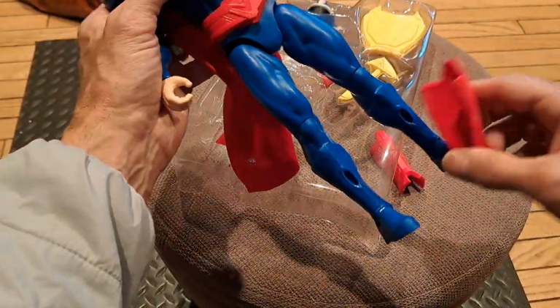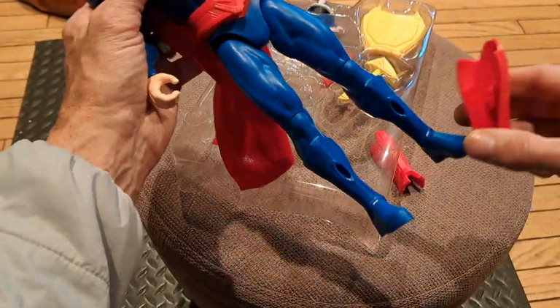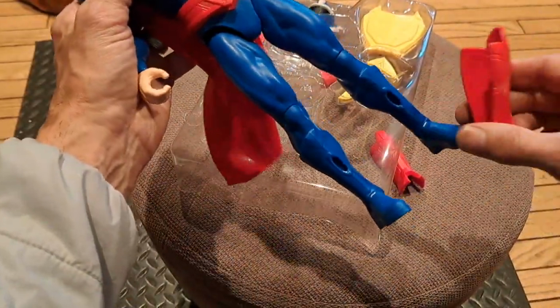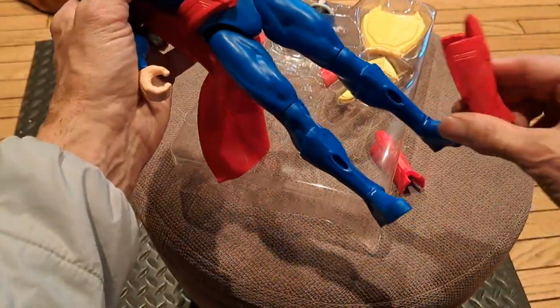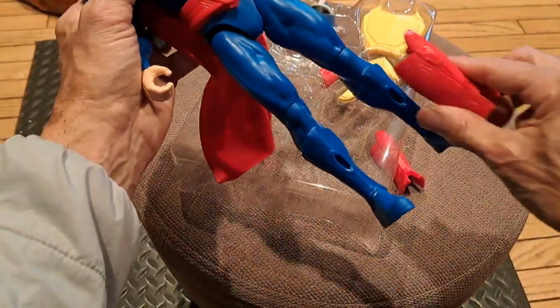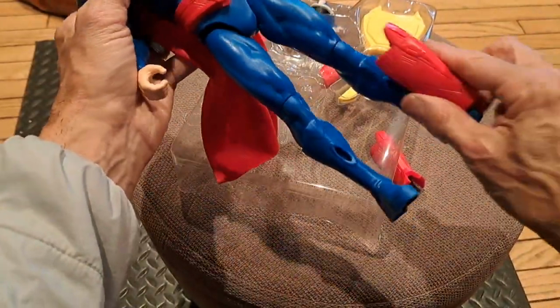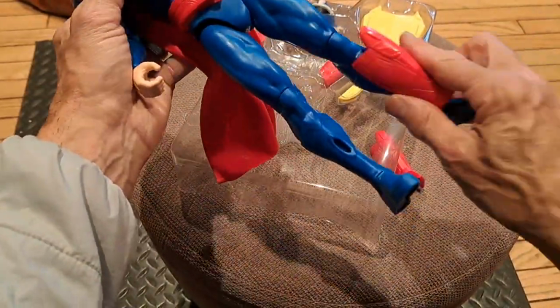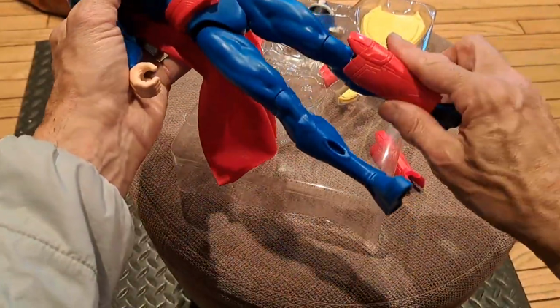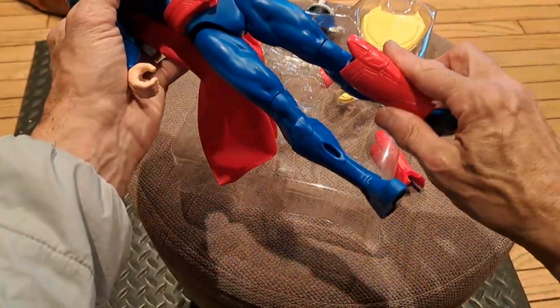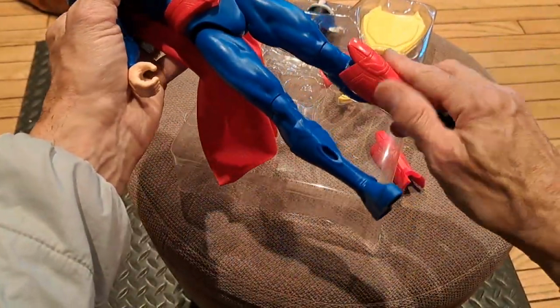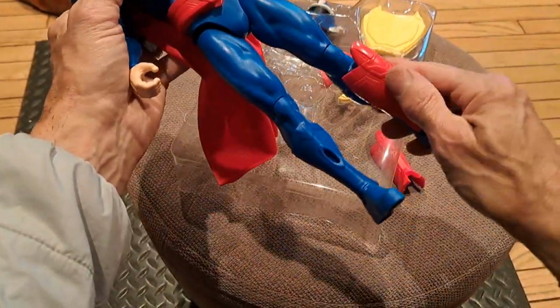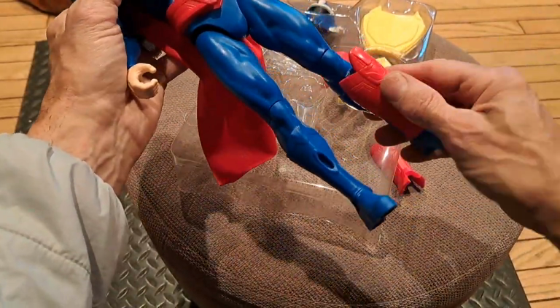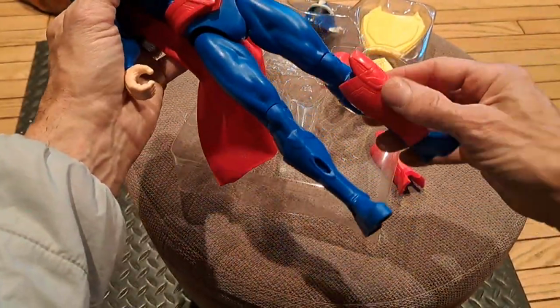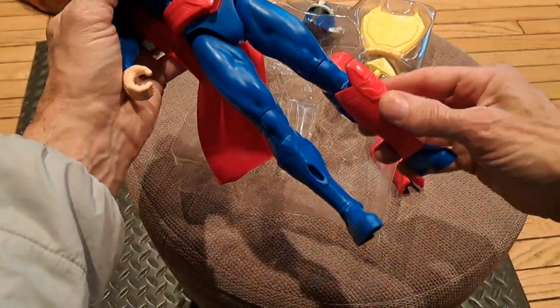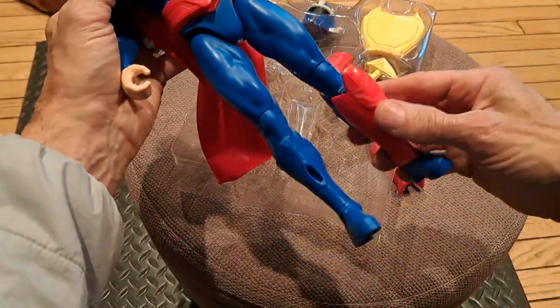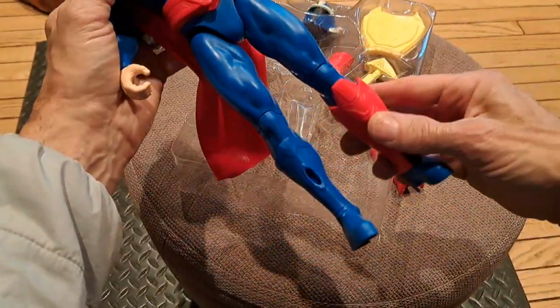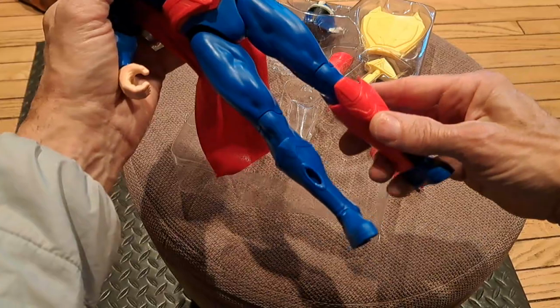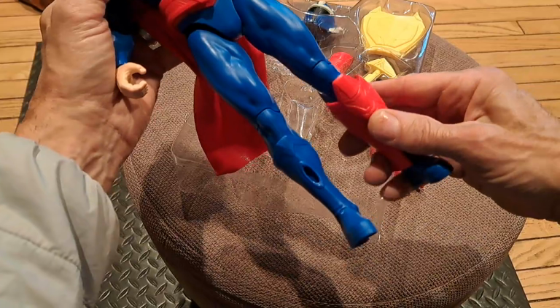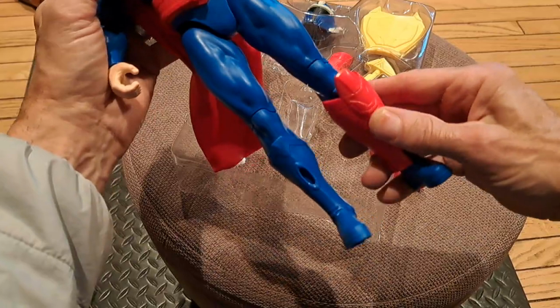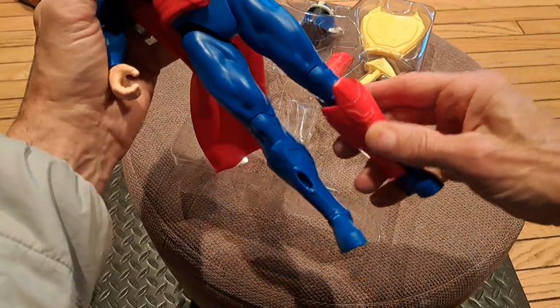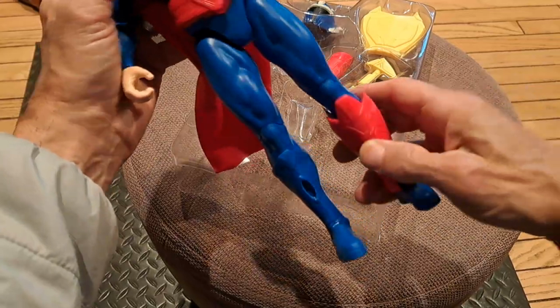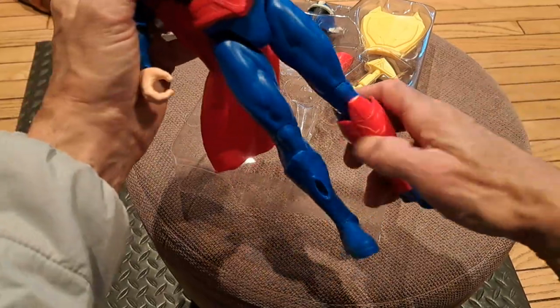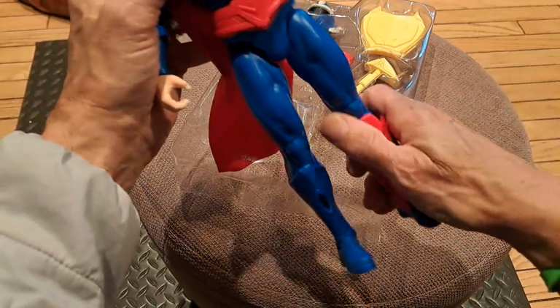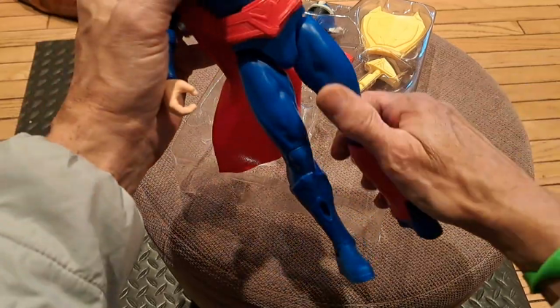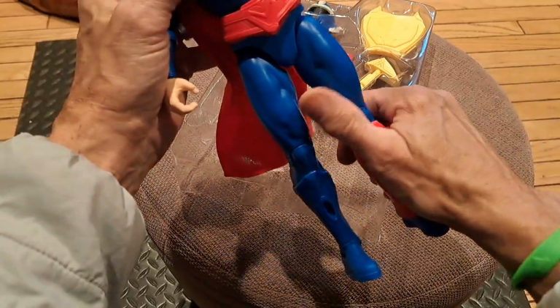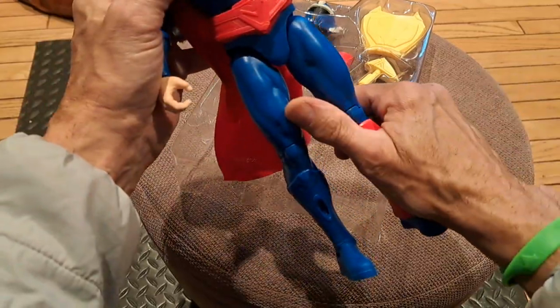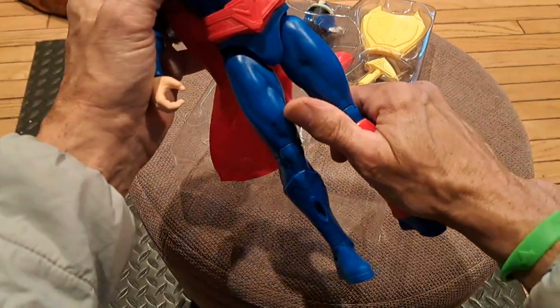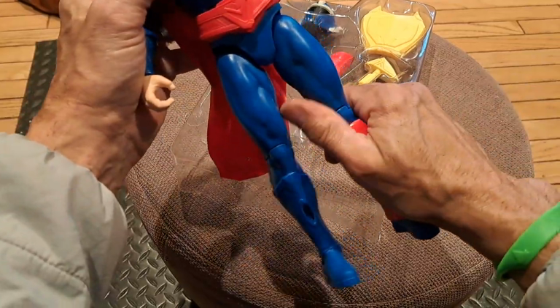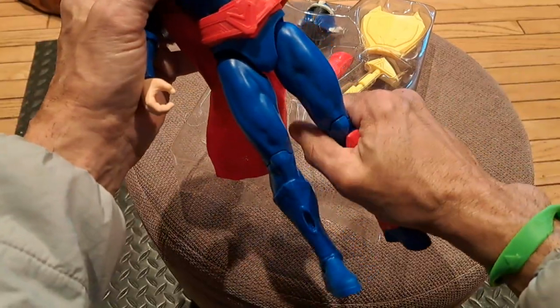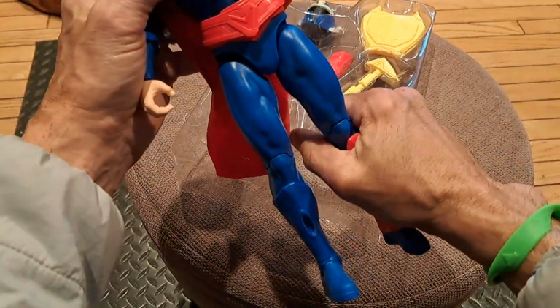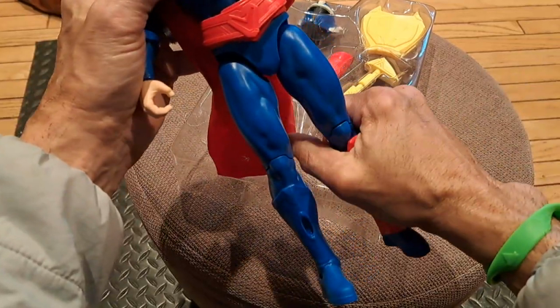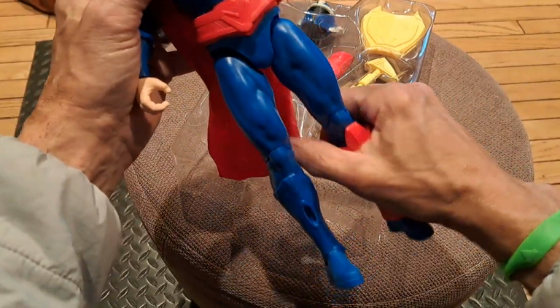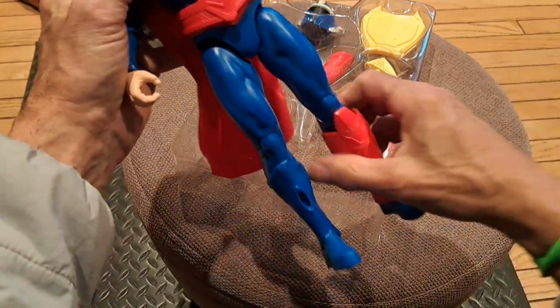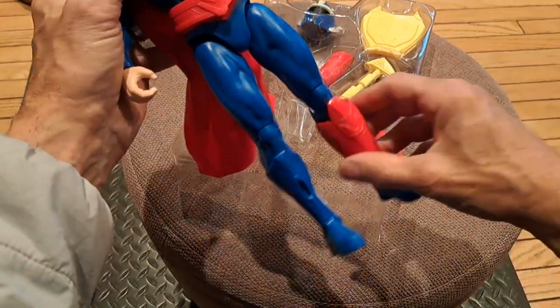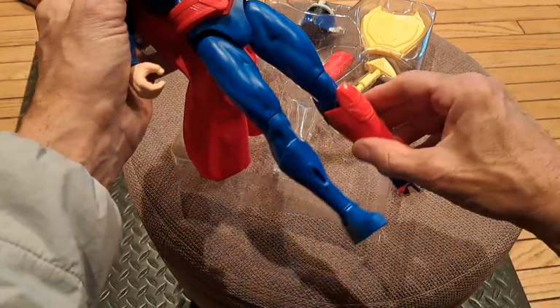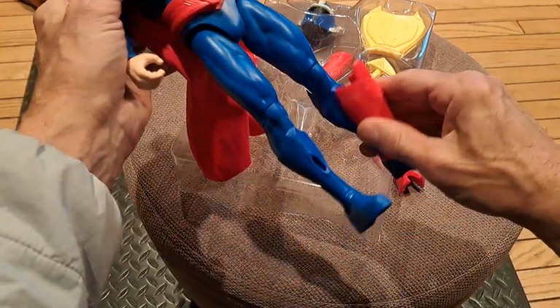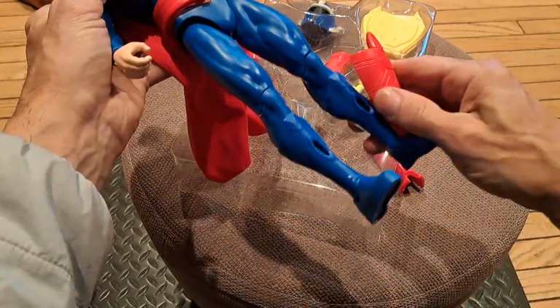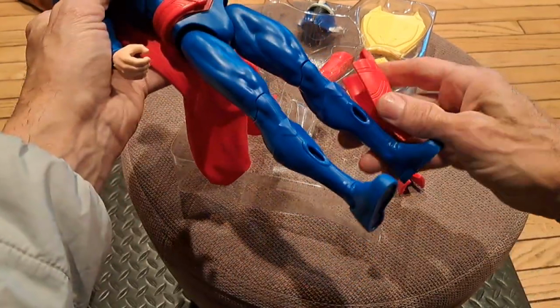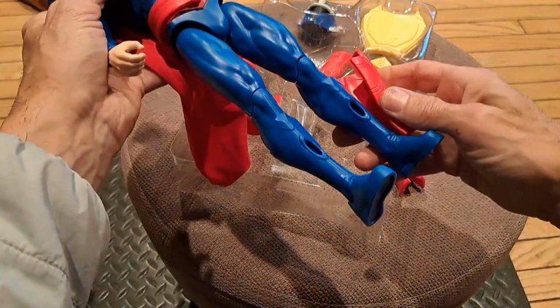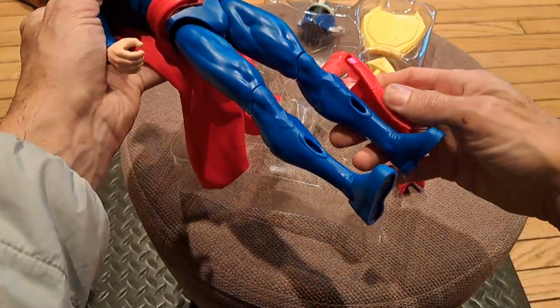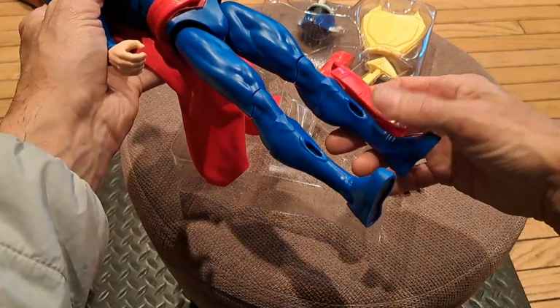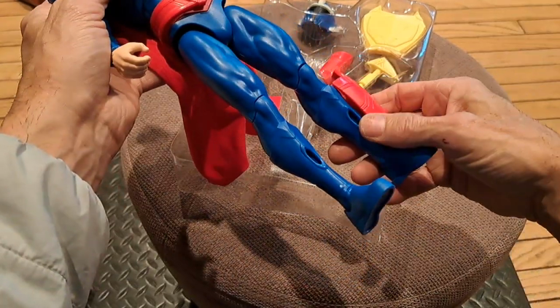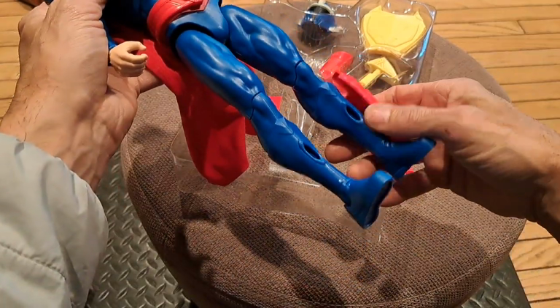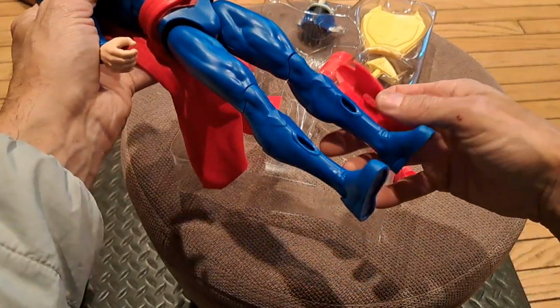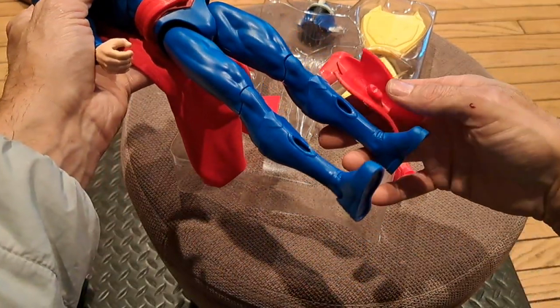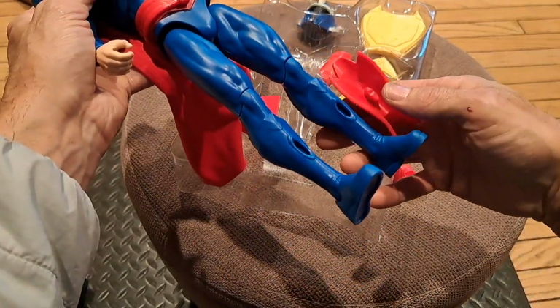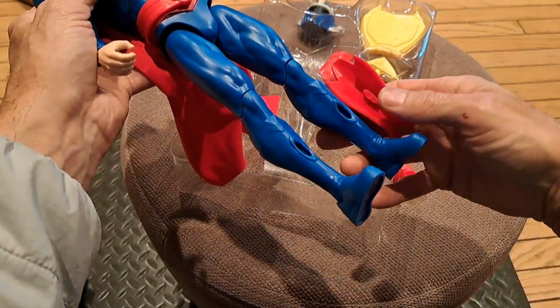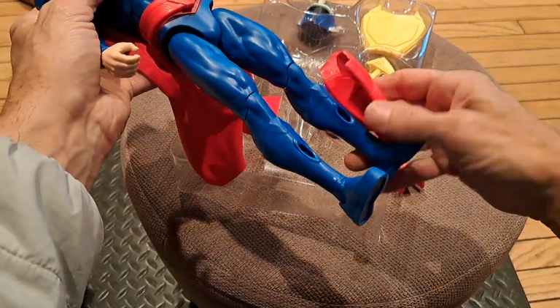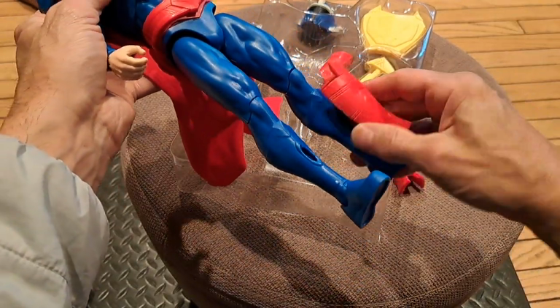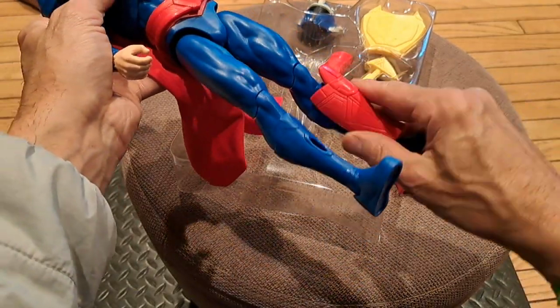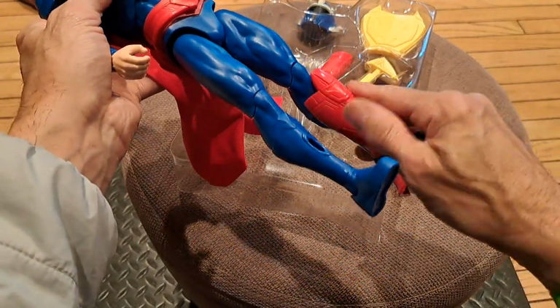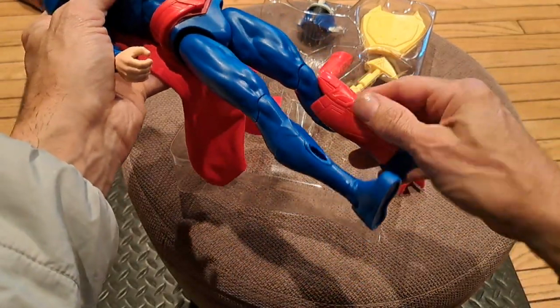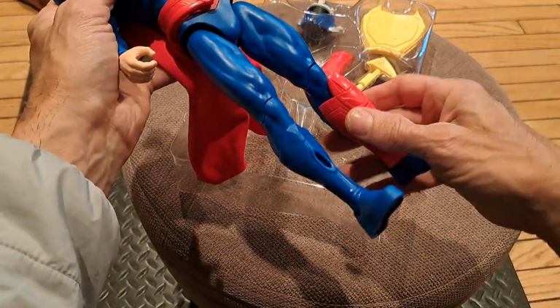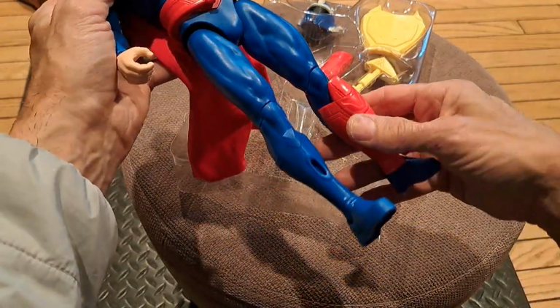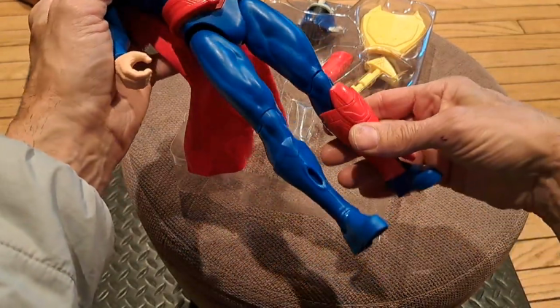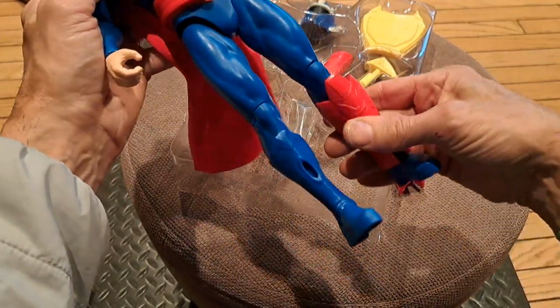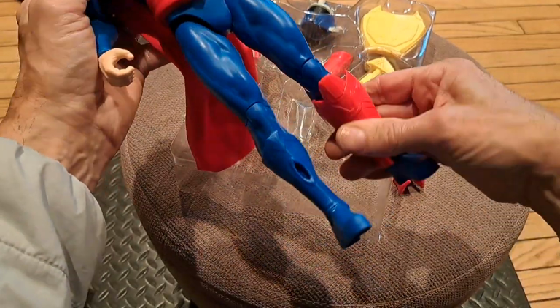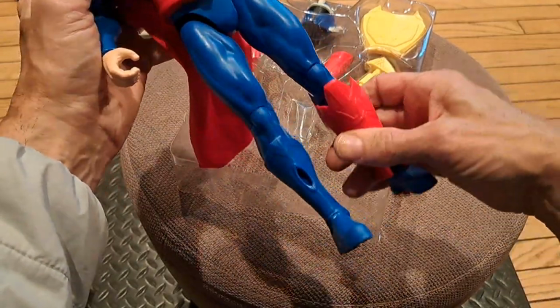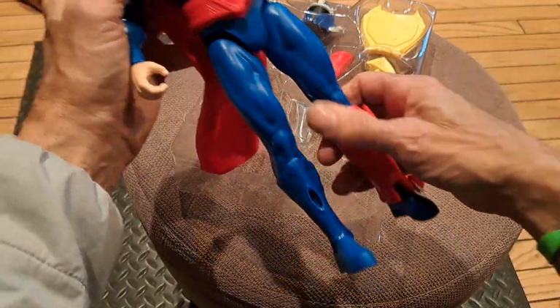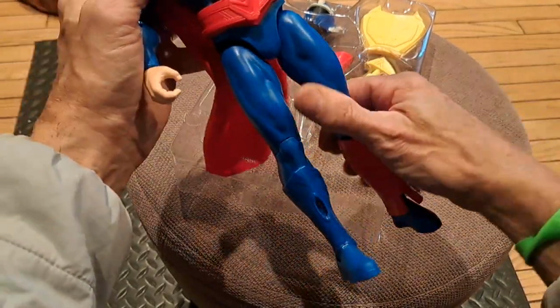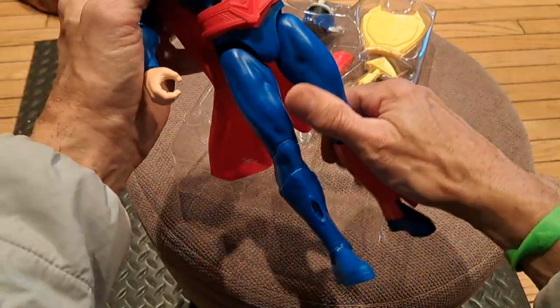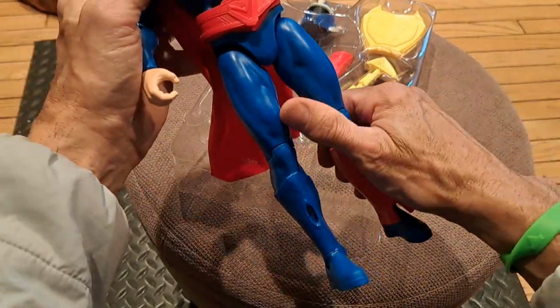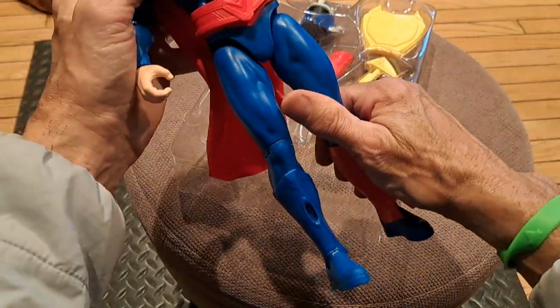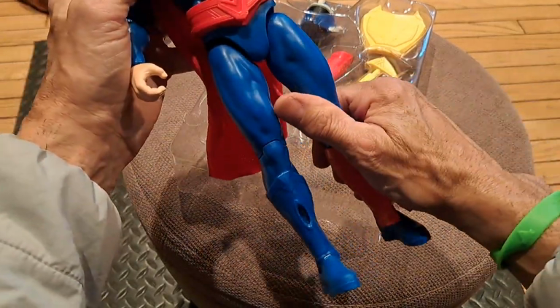So we have these — the shins. A bit of a cracking noise there.